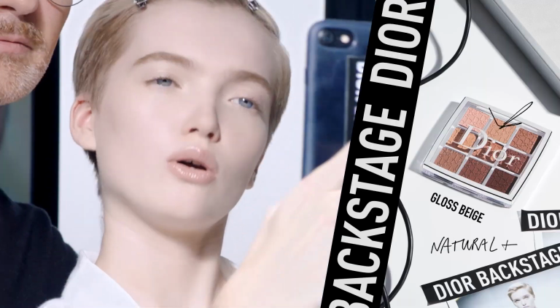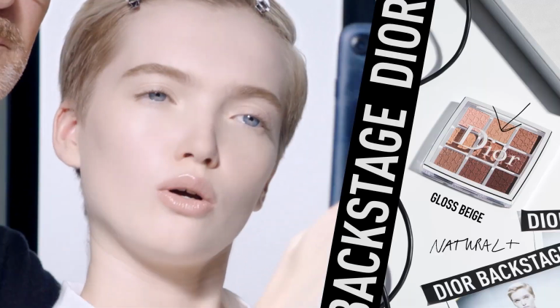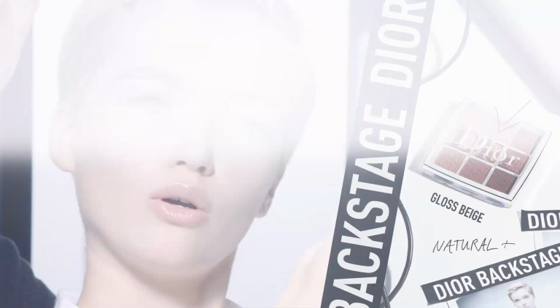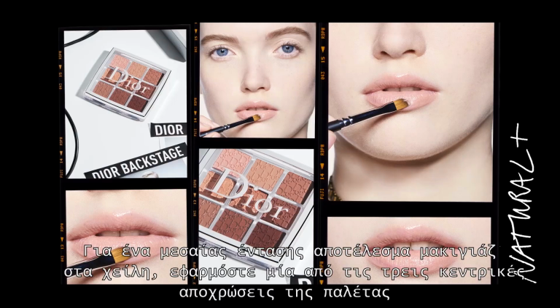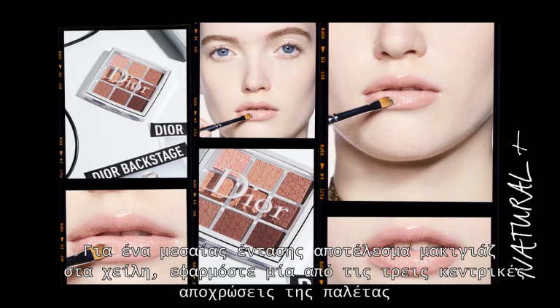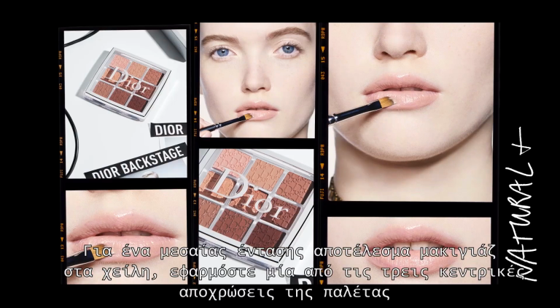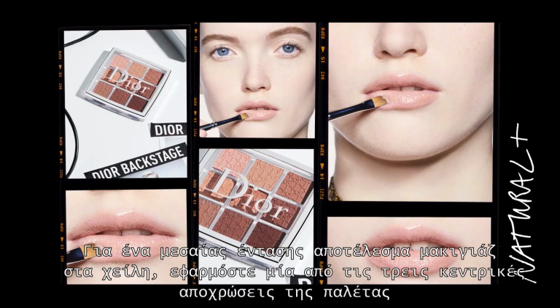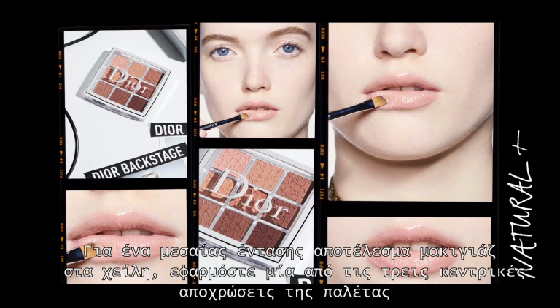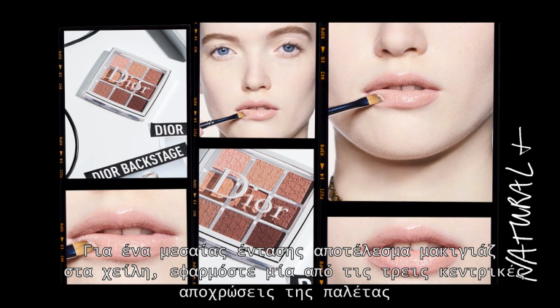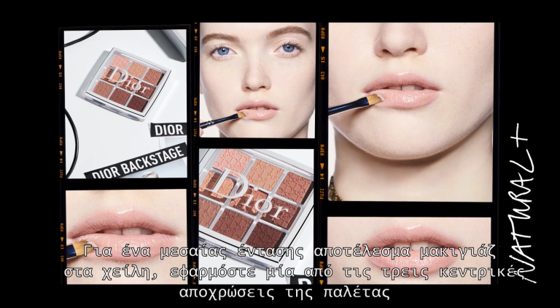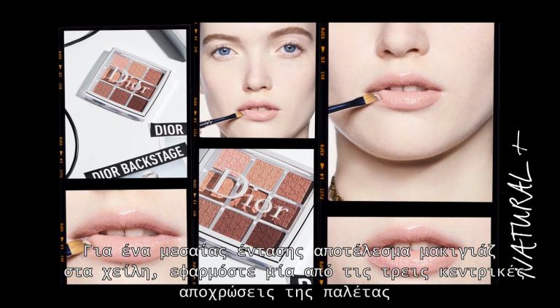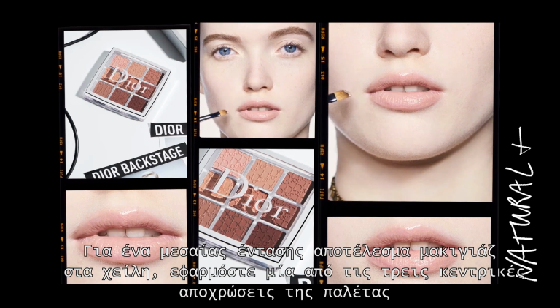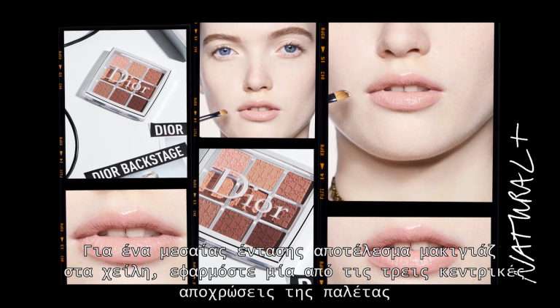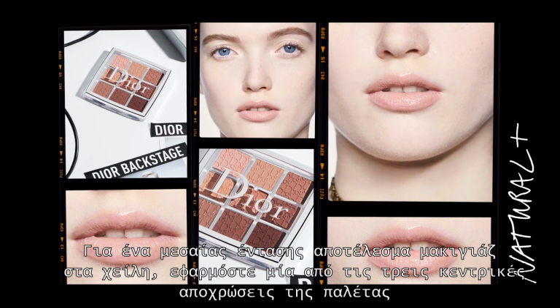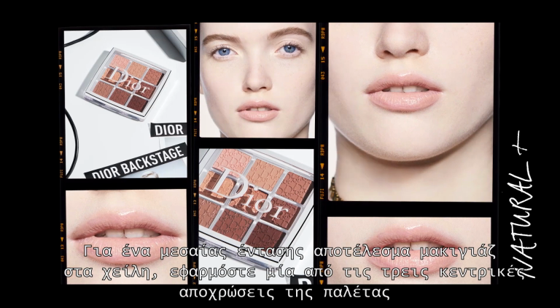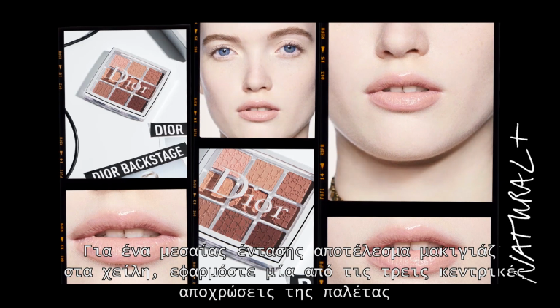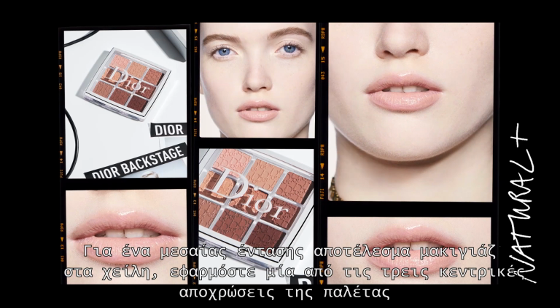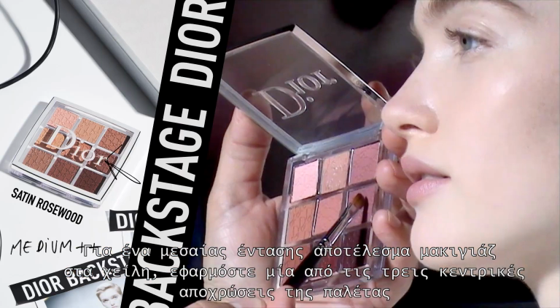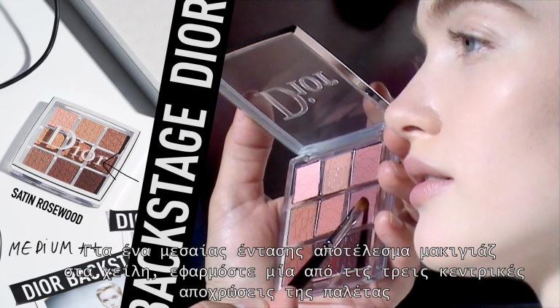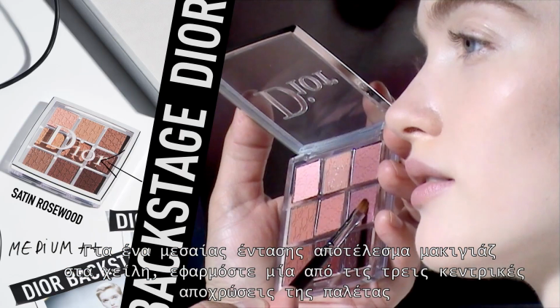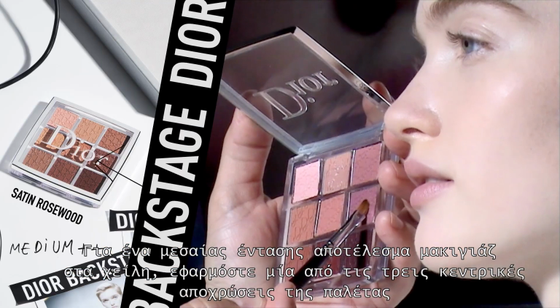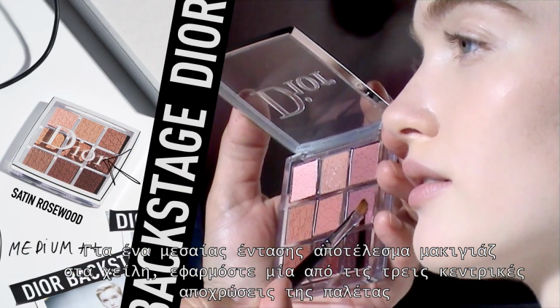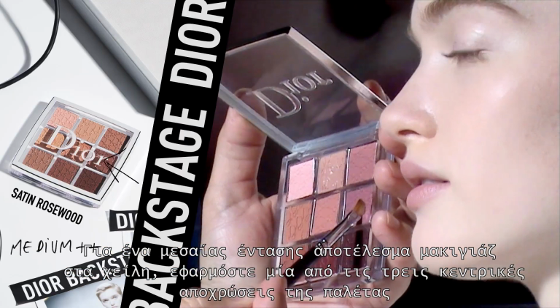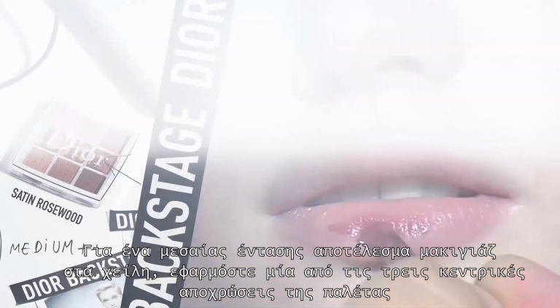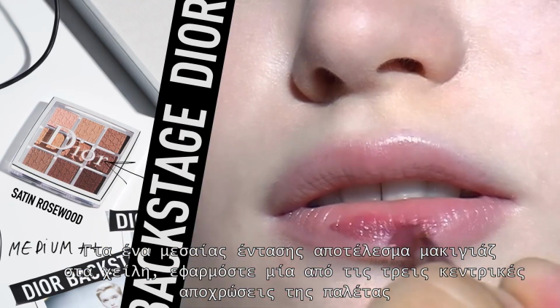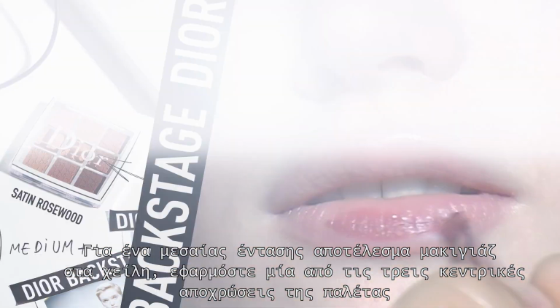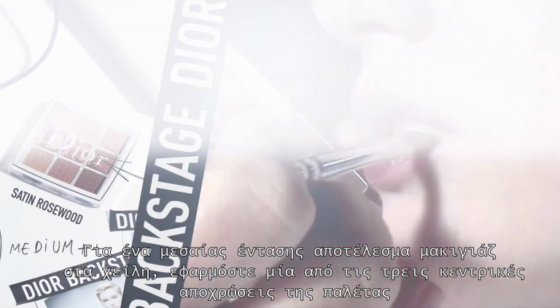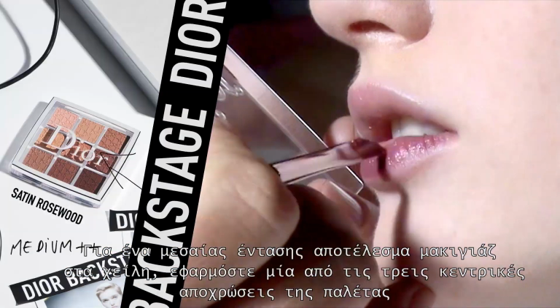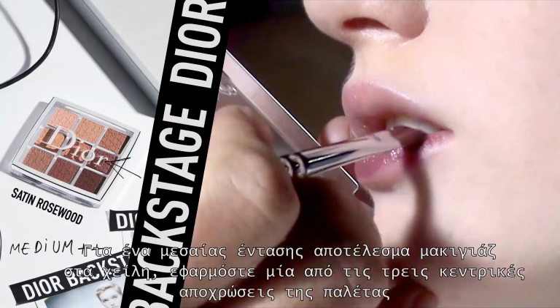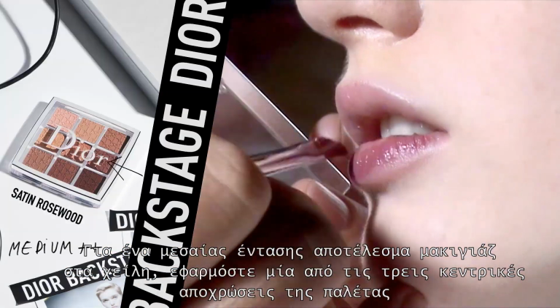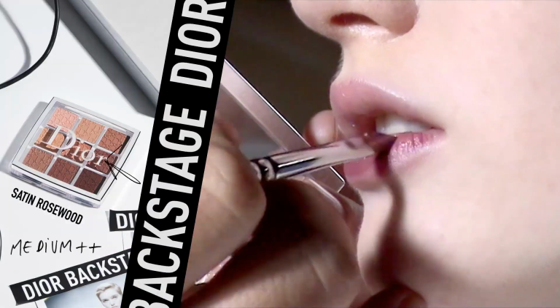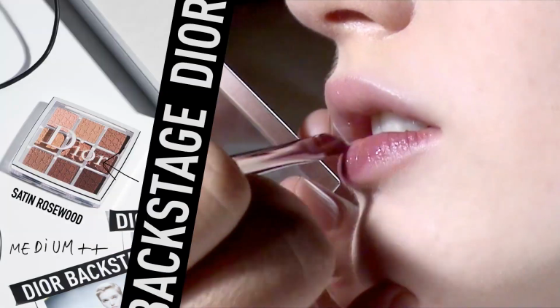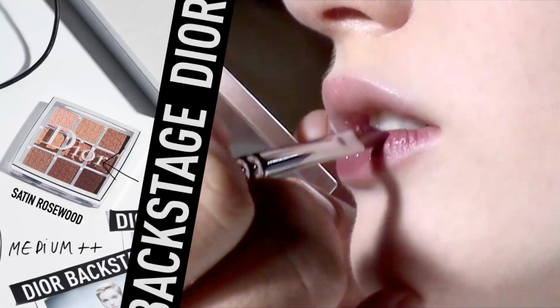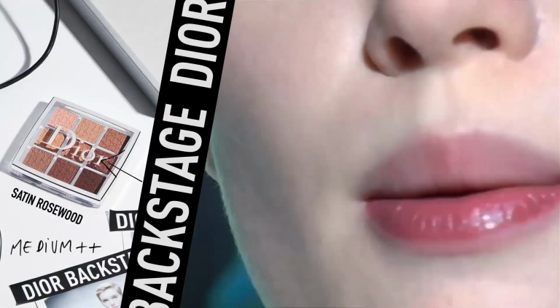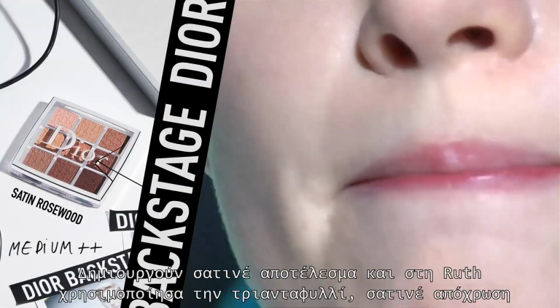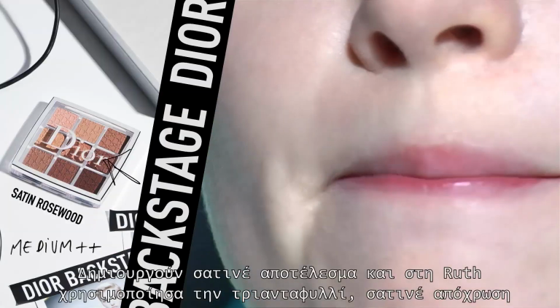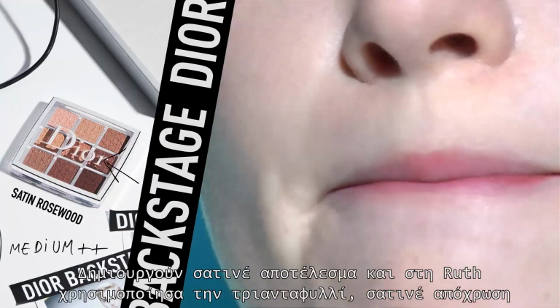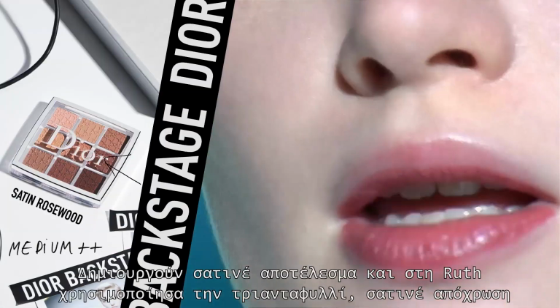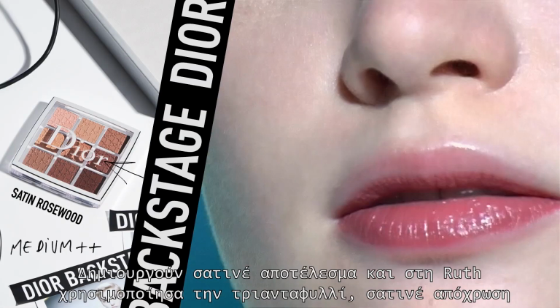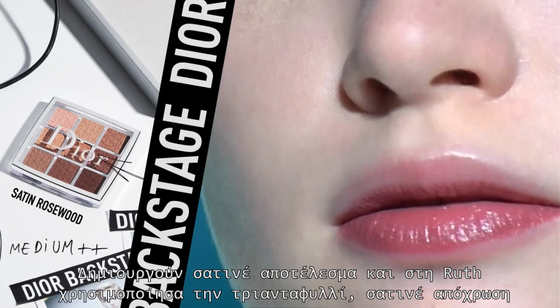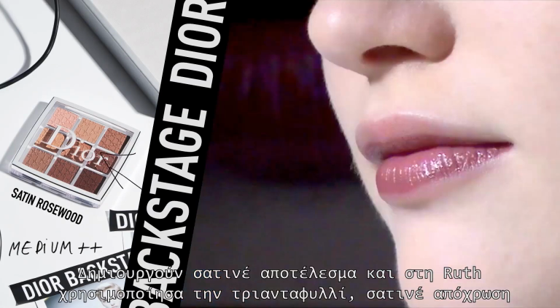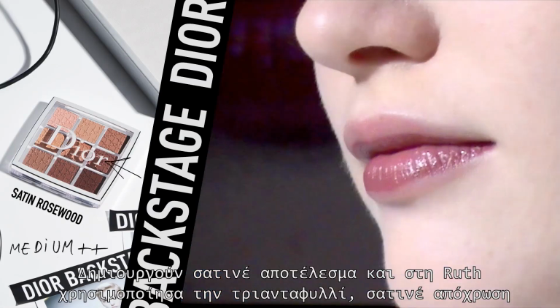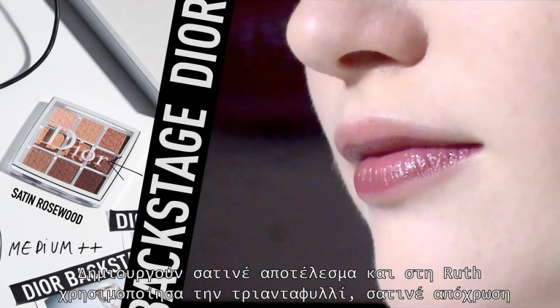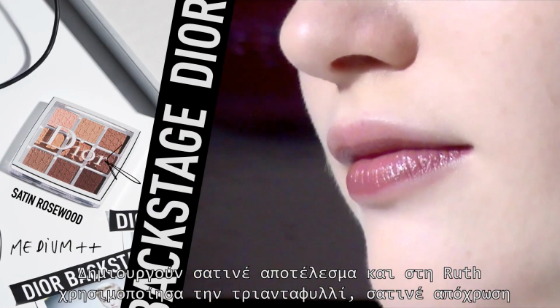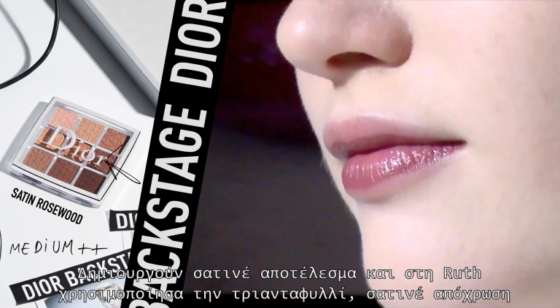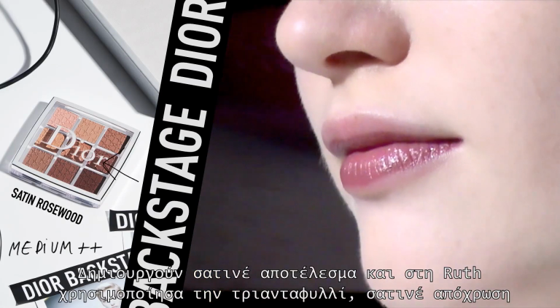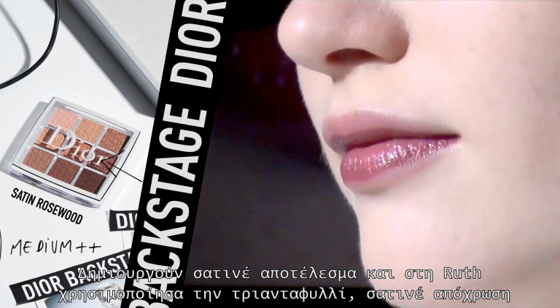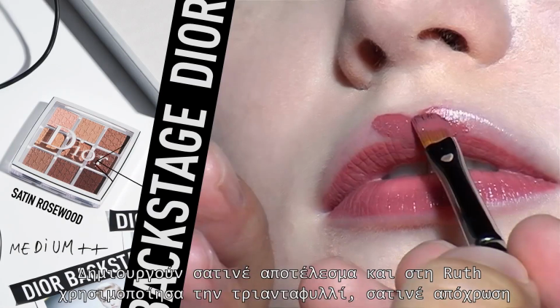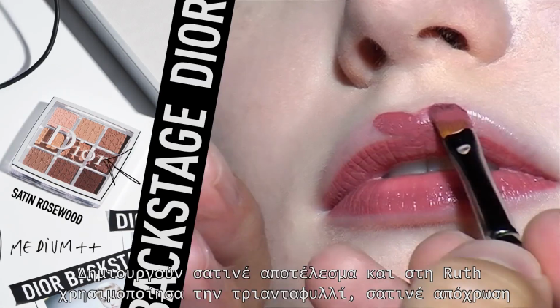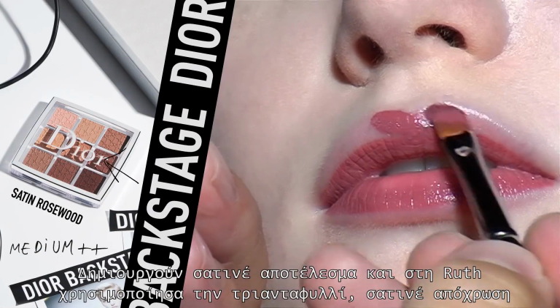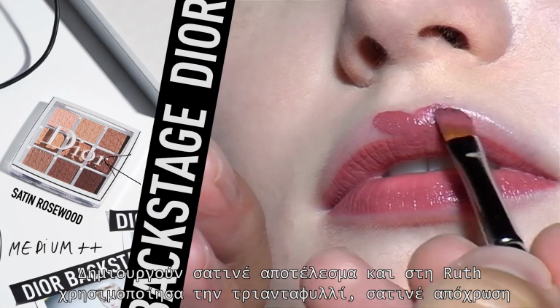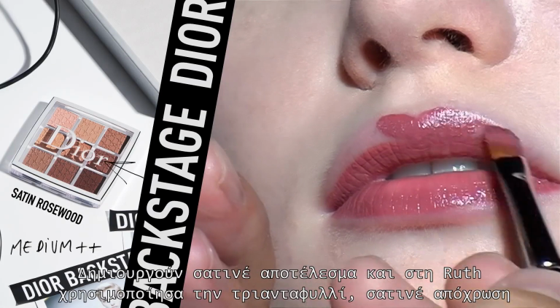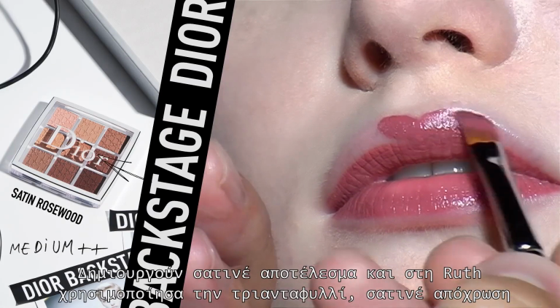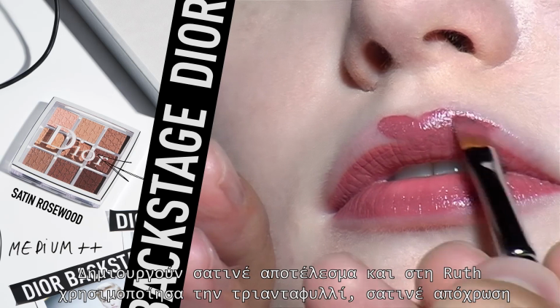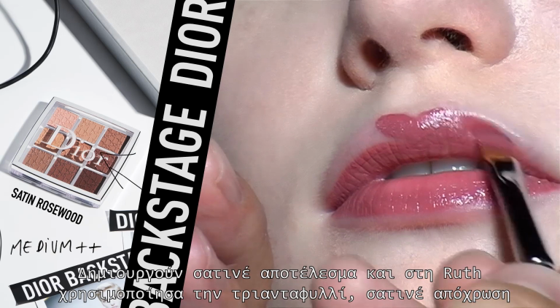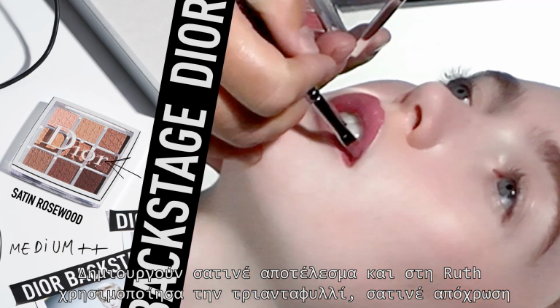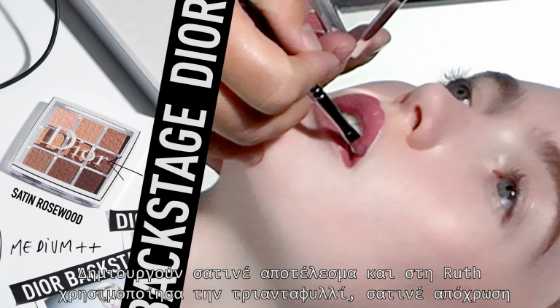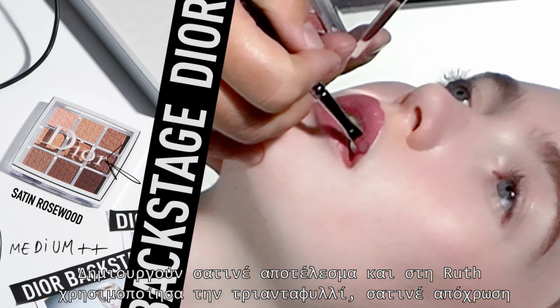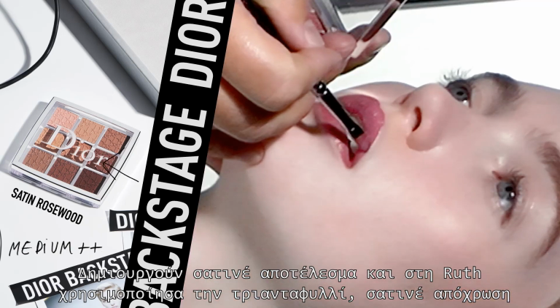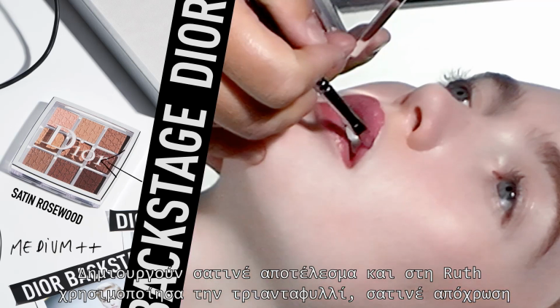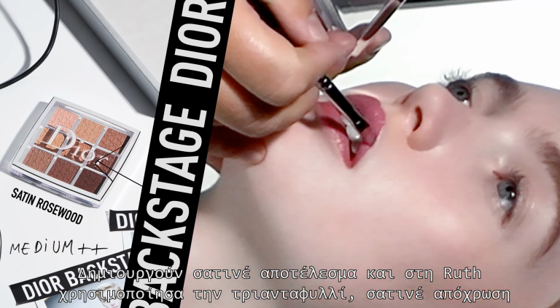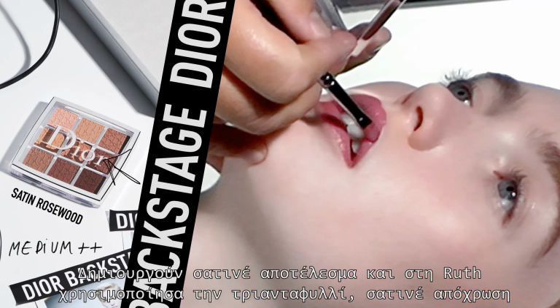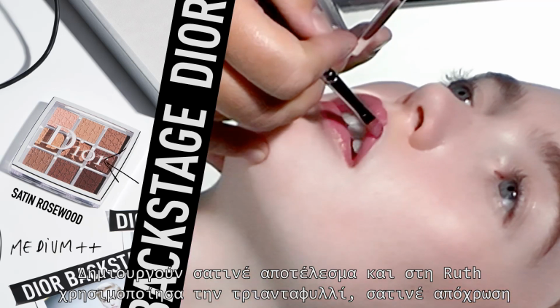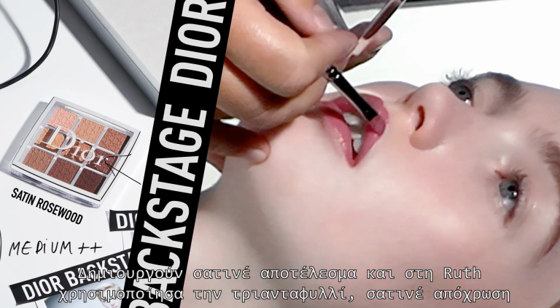For a medium lip look, apply one of the three shades in the middle of the palette. They have a satin finish, and on me I use the rosewood satin shade.